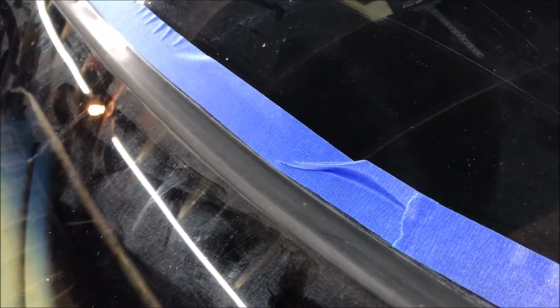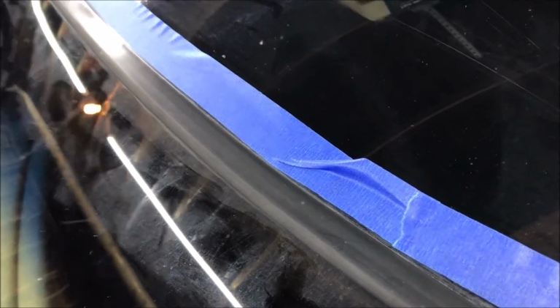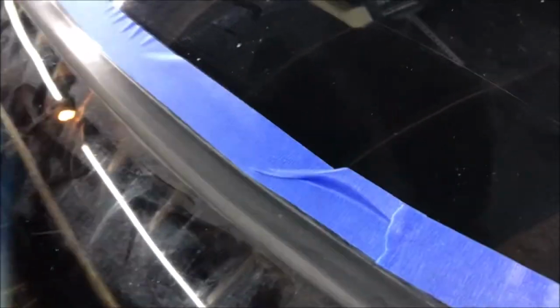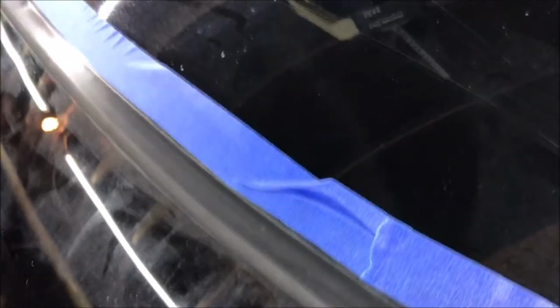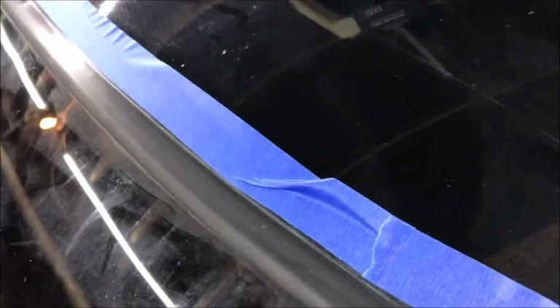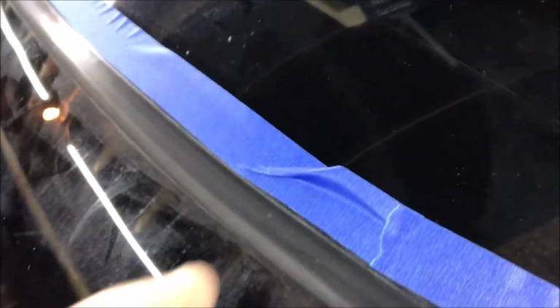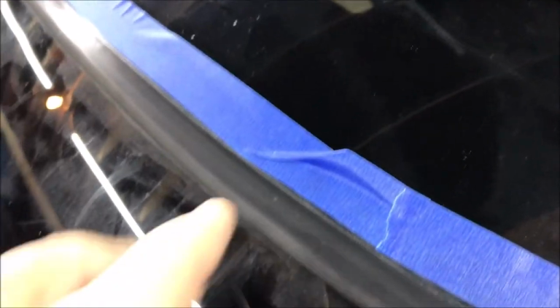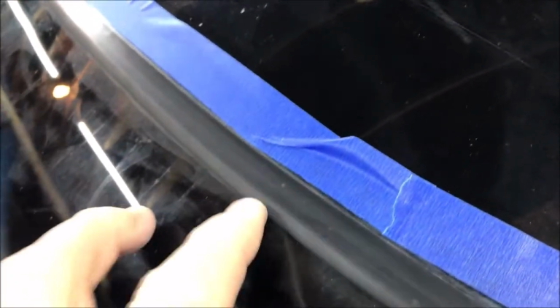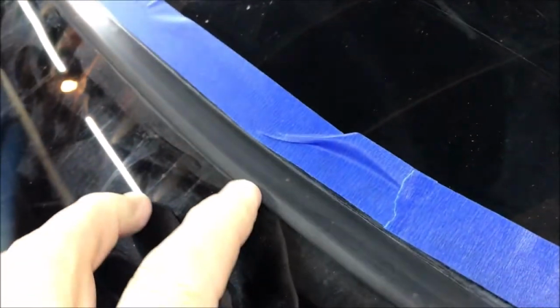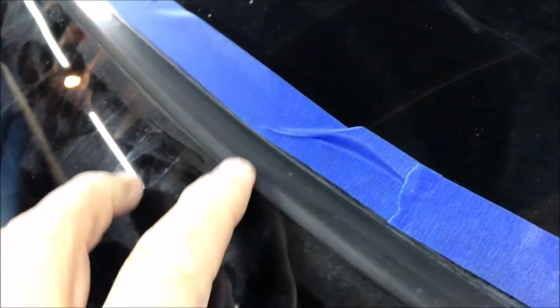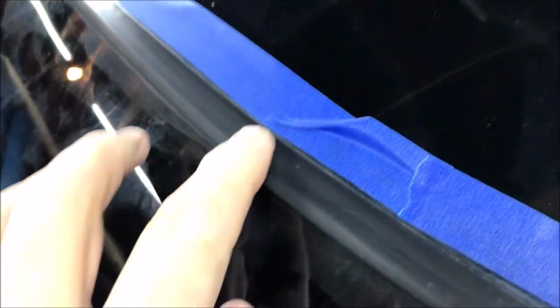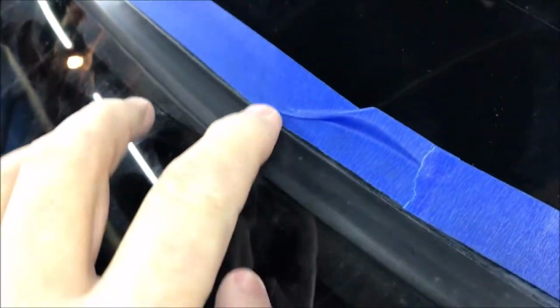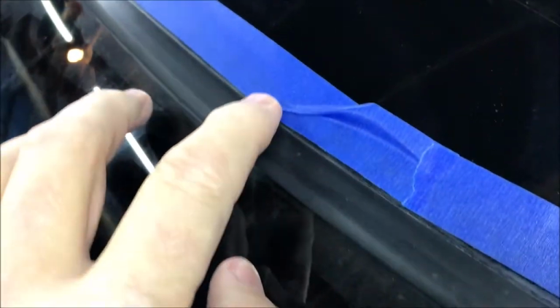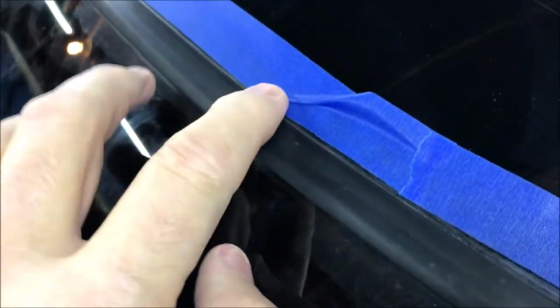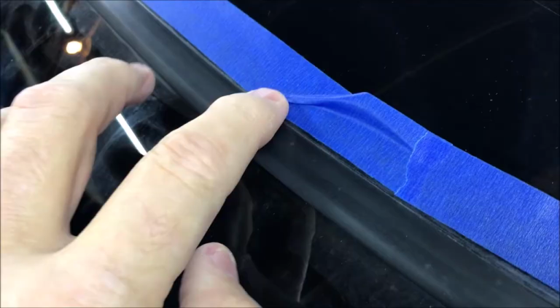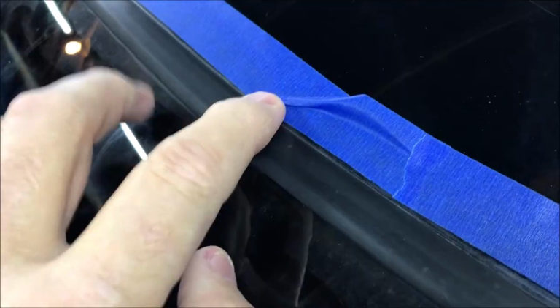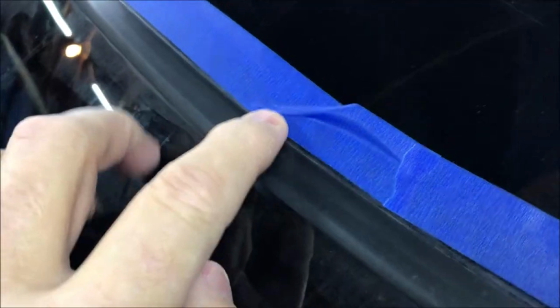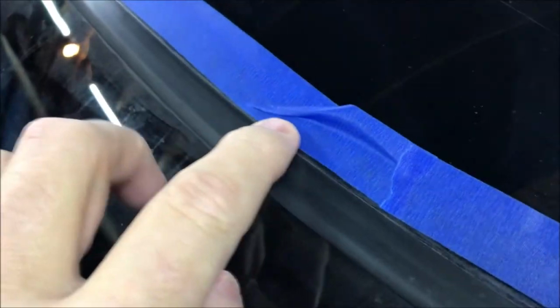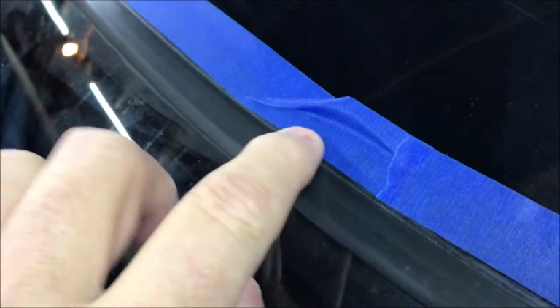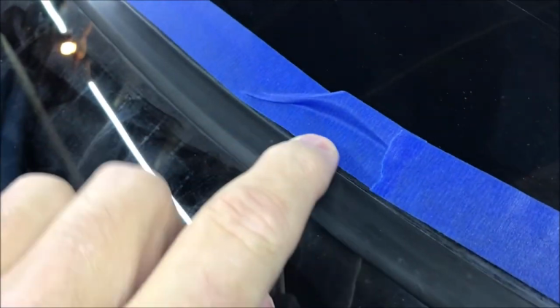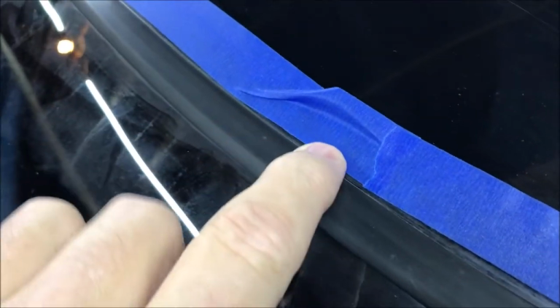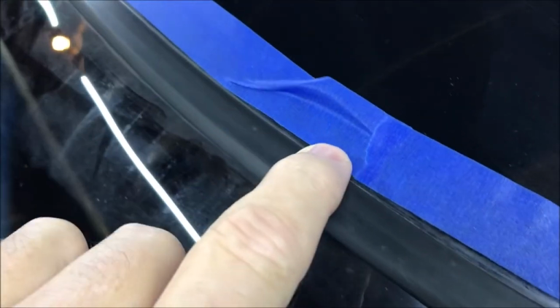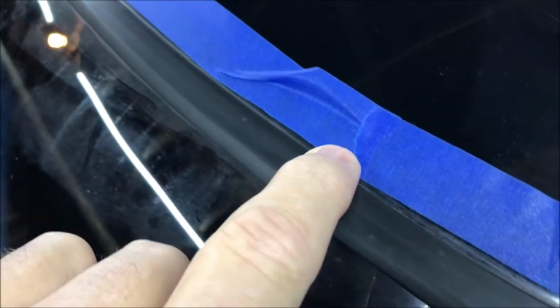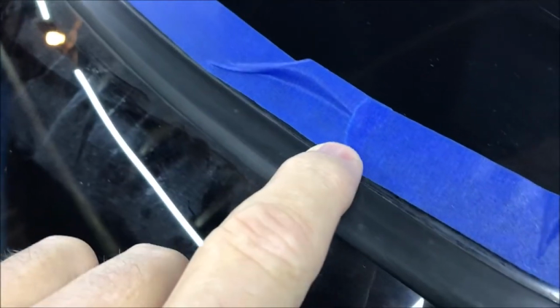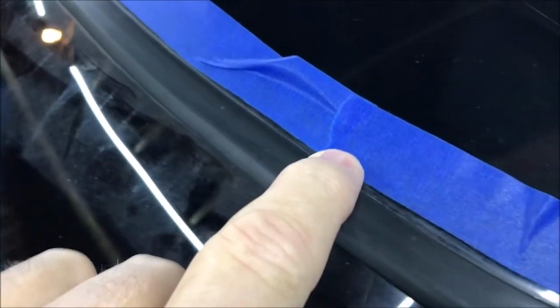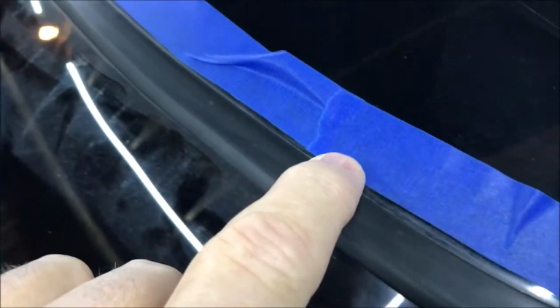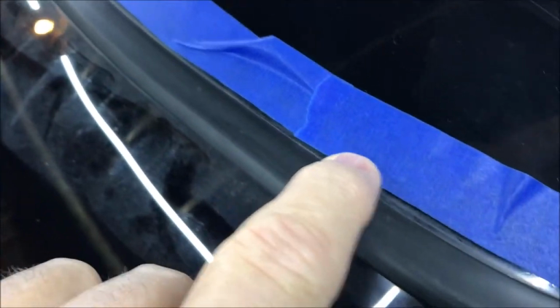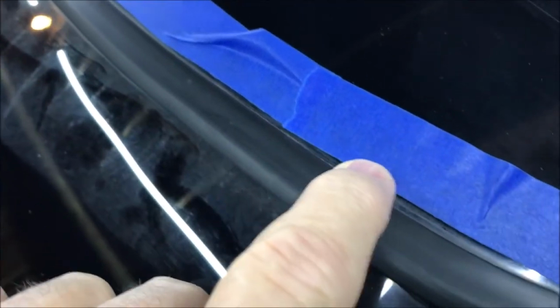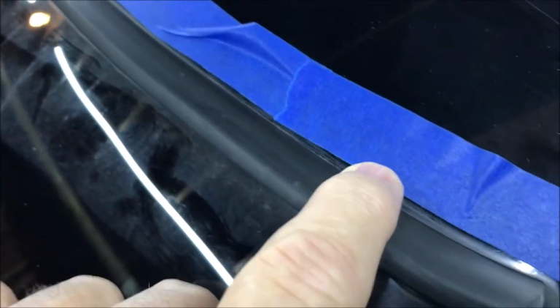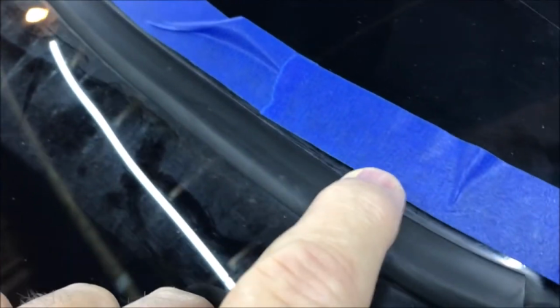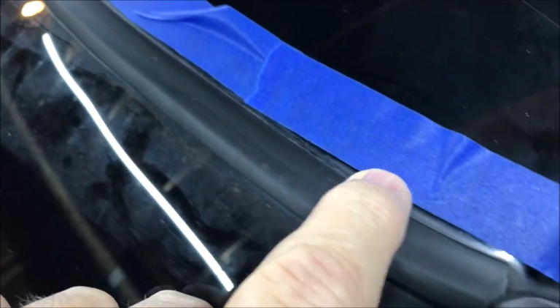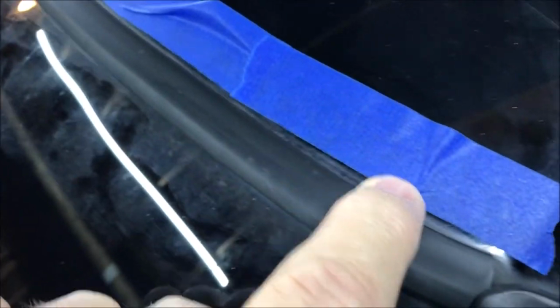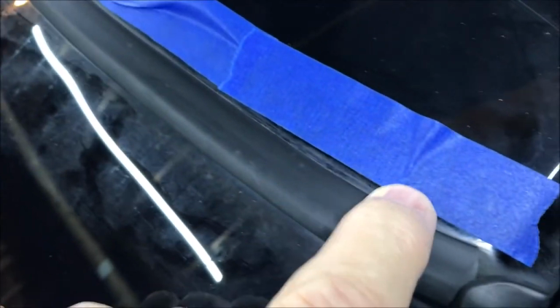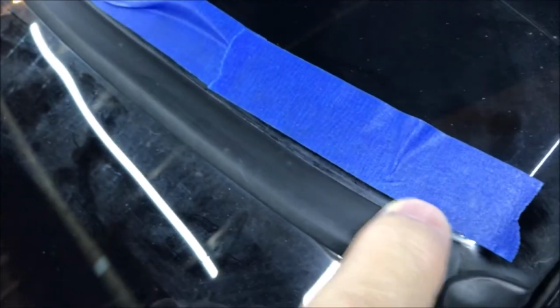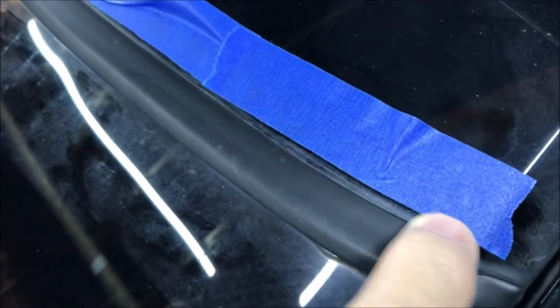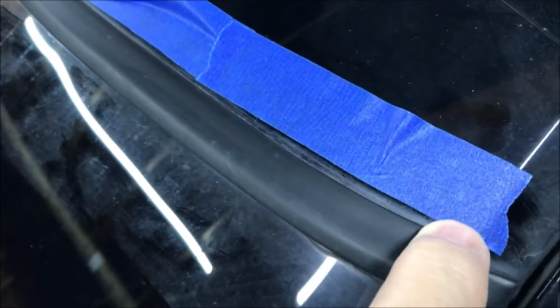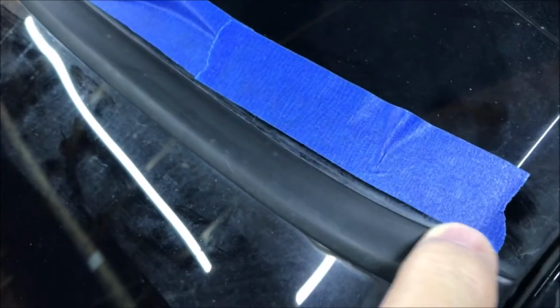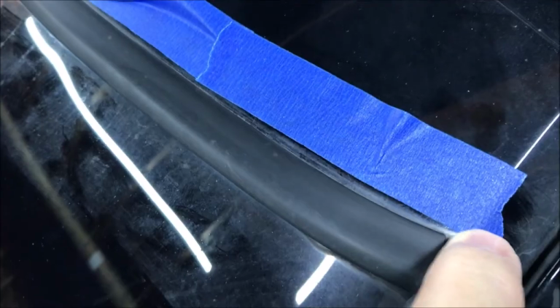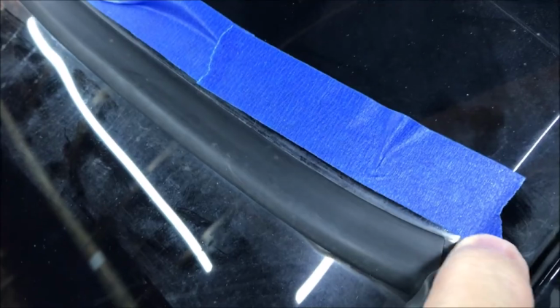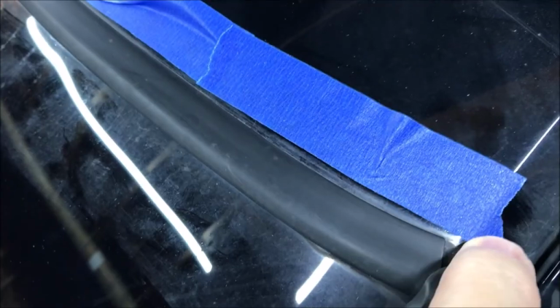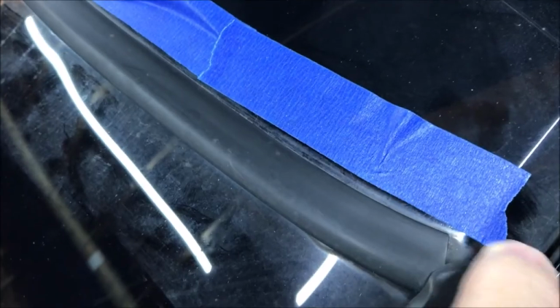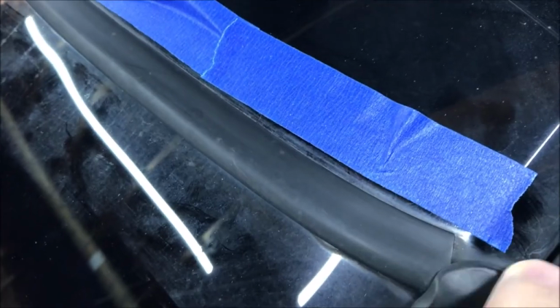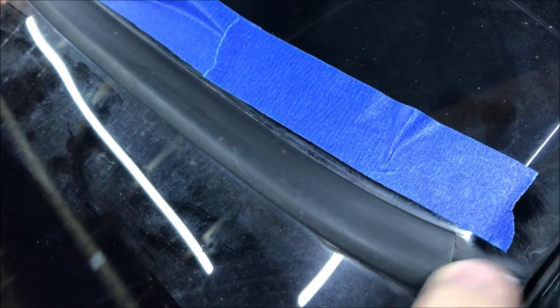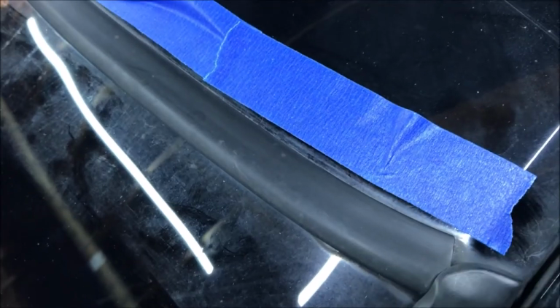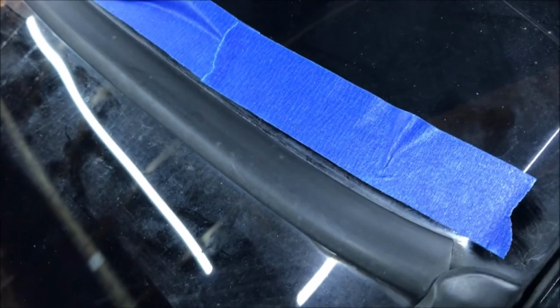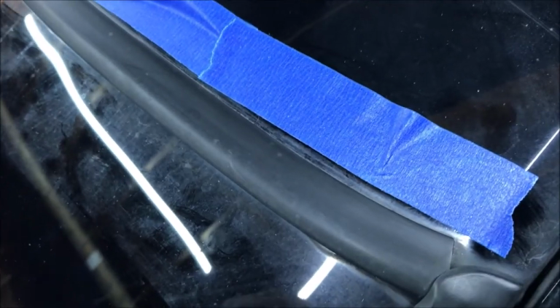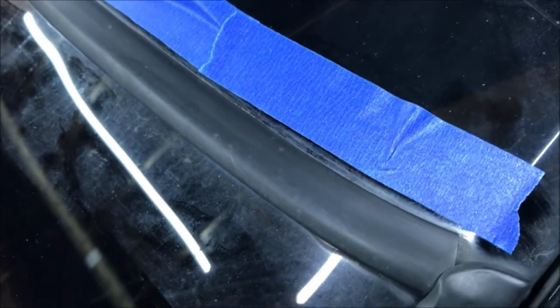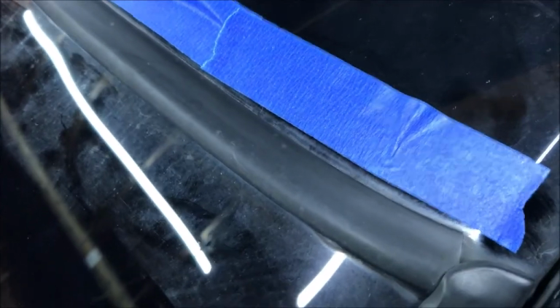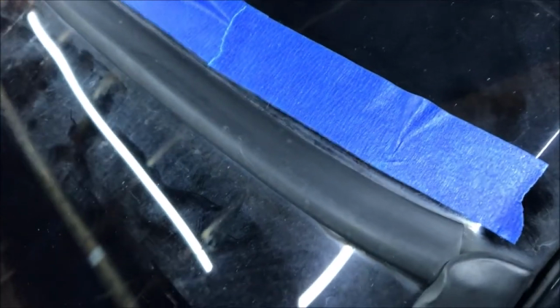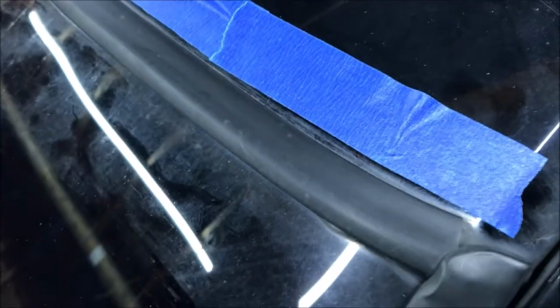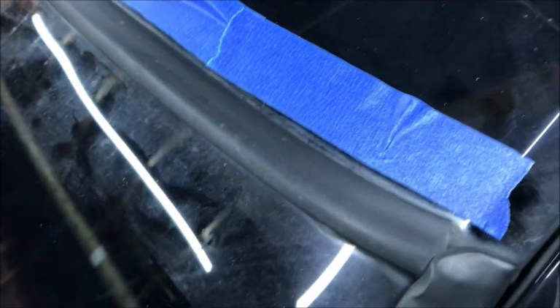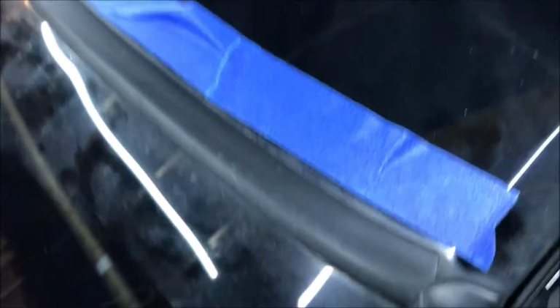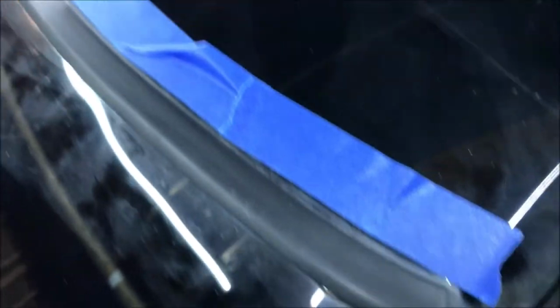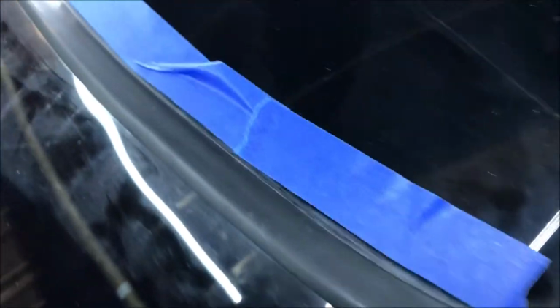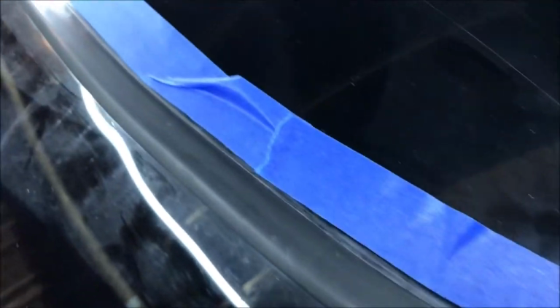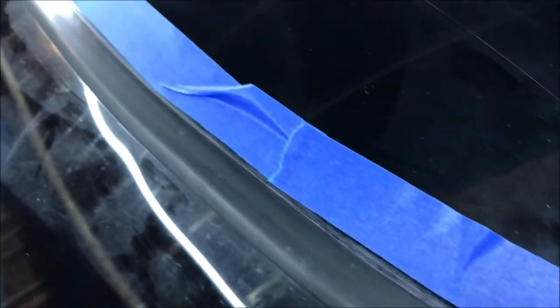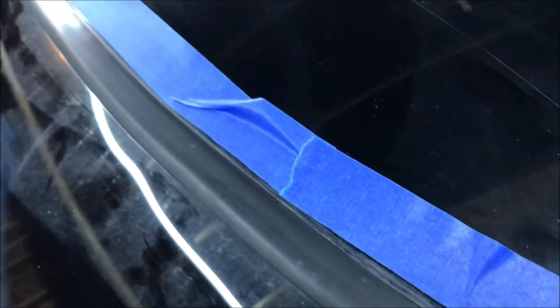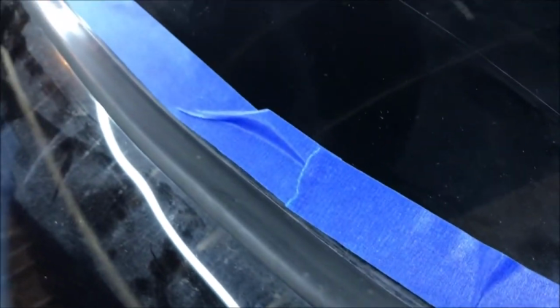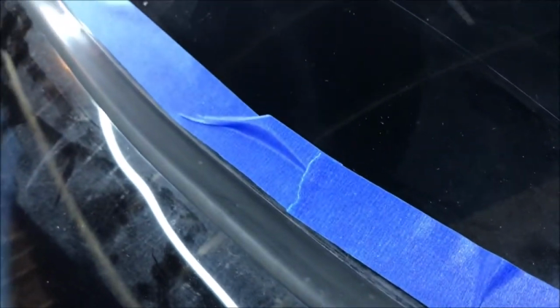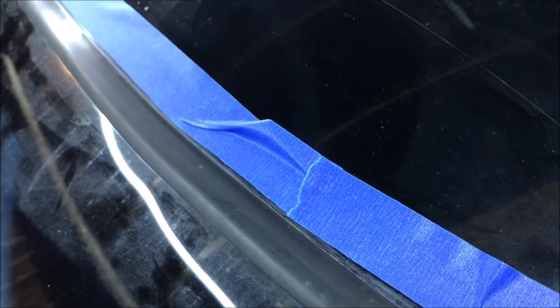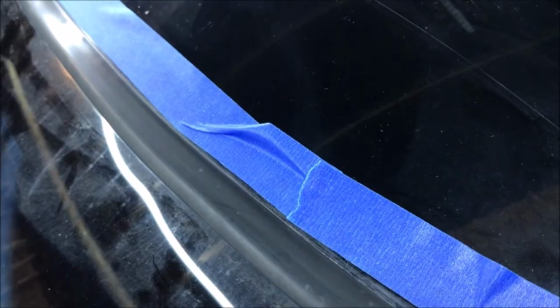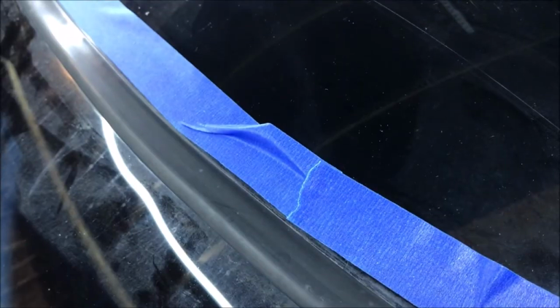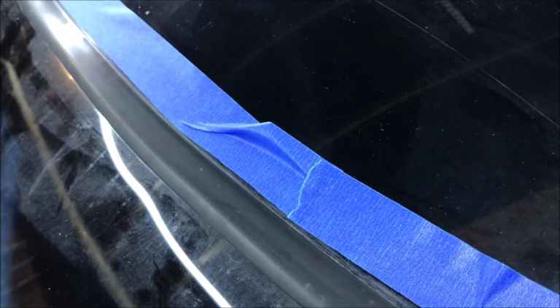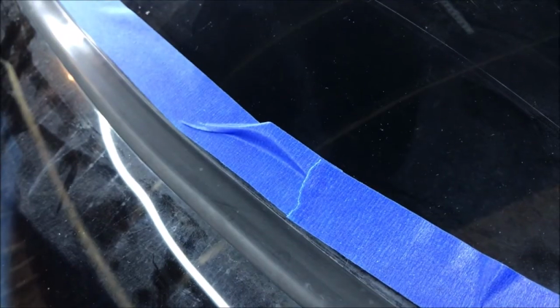Now I have it masked off, so I'm just going to take some of that Permatex, kind of smear it in here with my finger, and see if I can't seal this thing up.